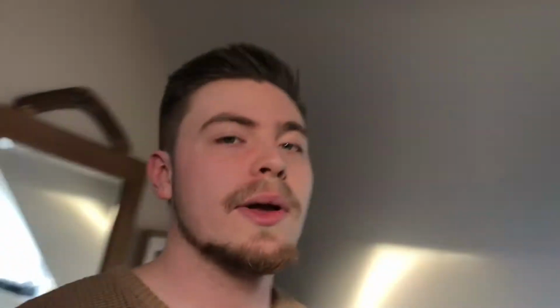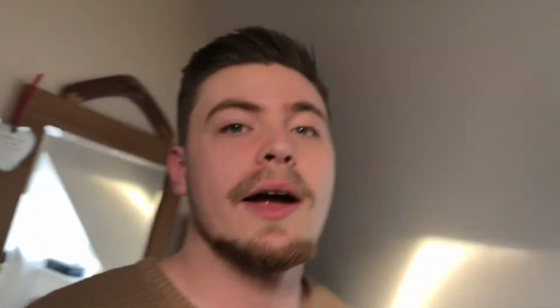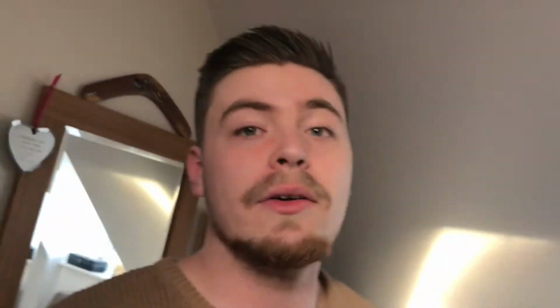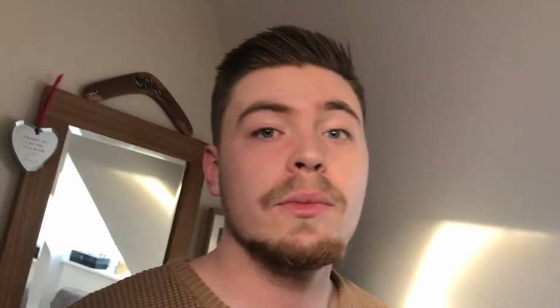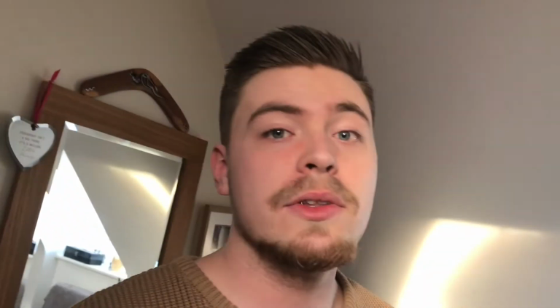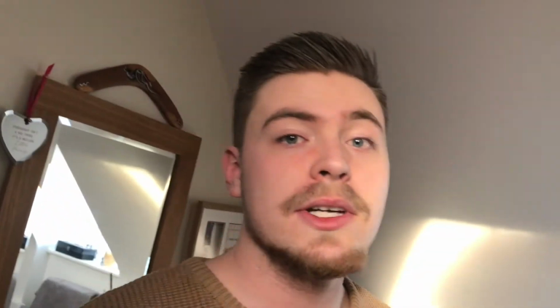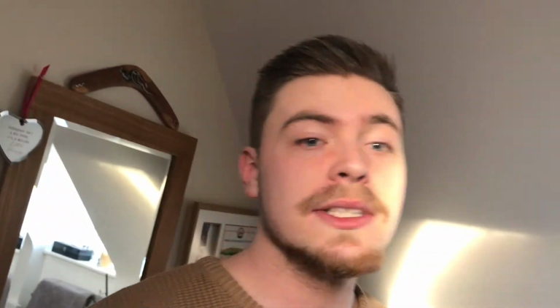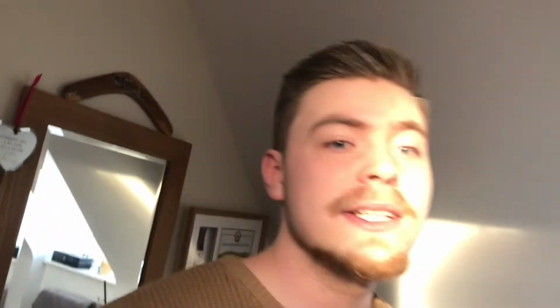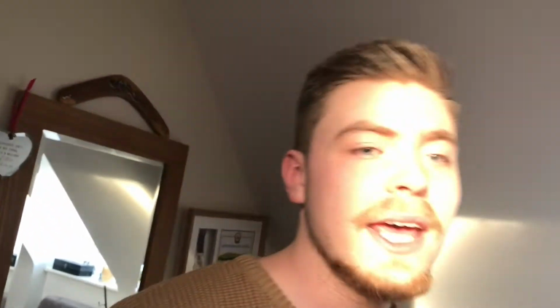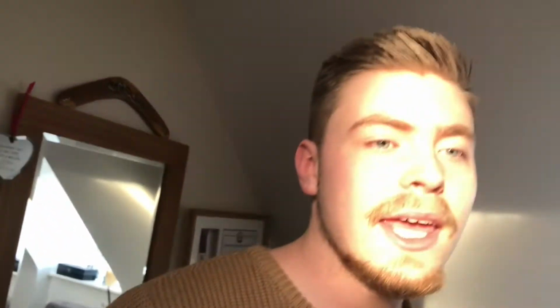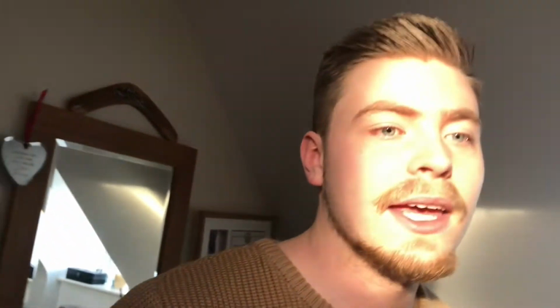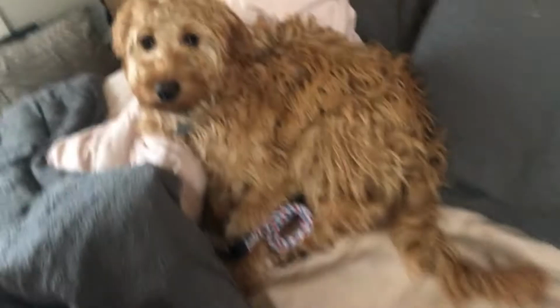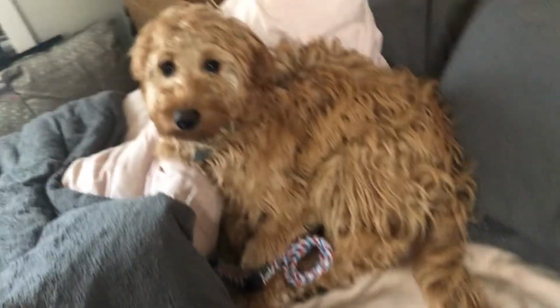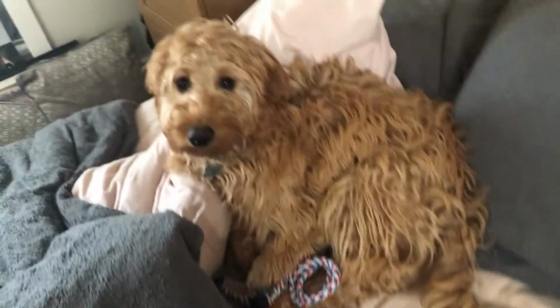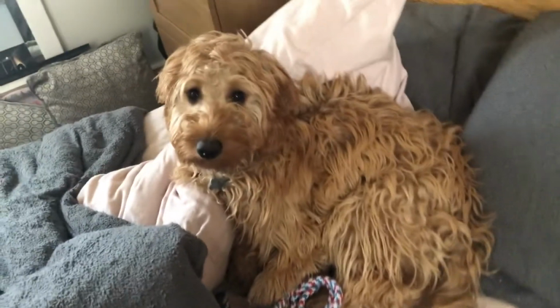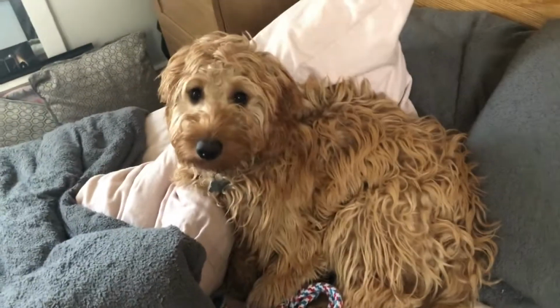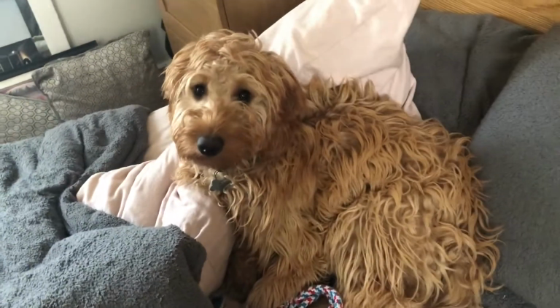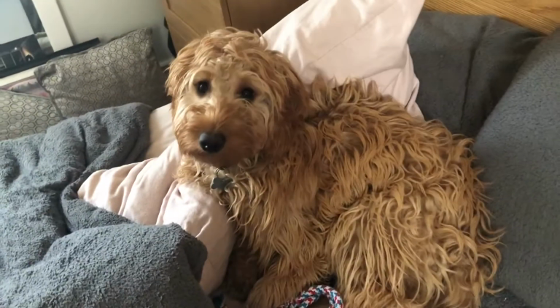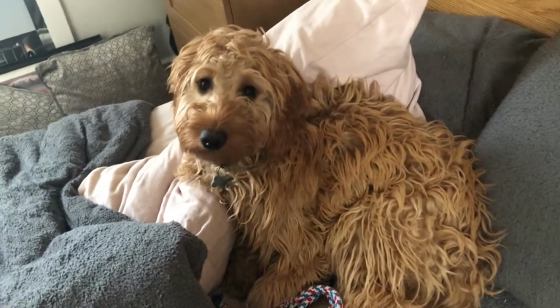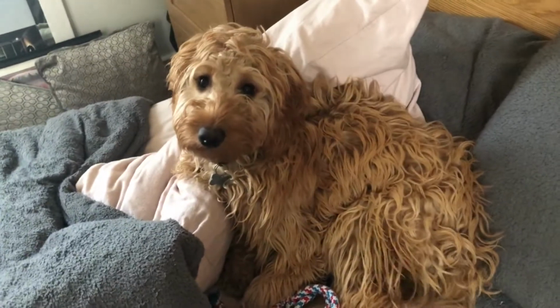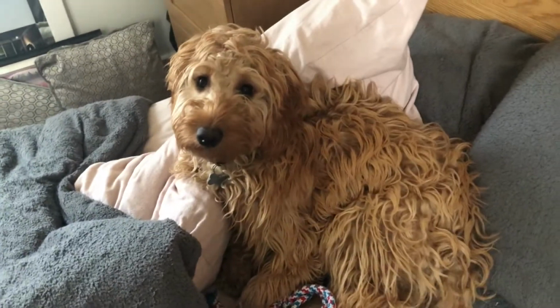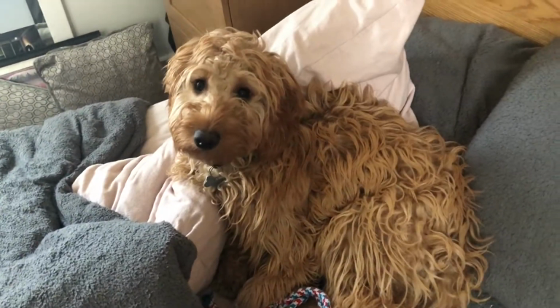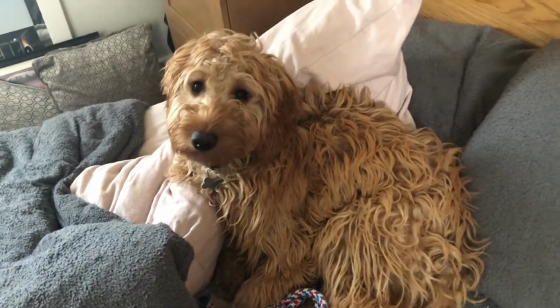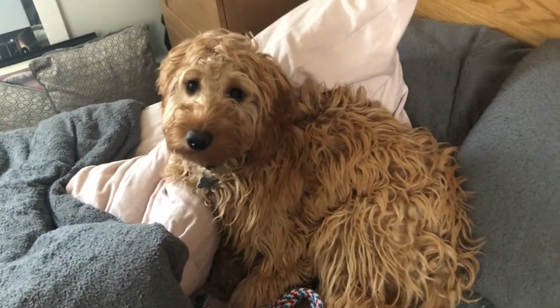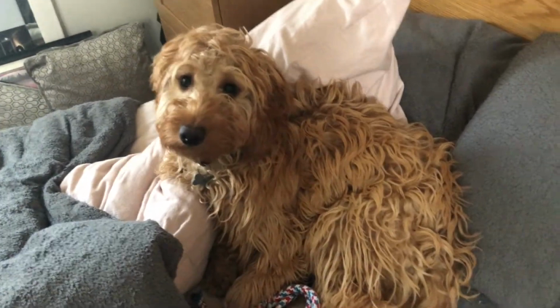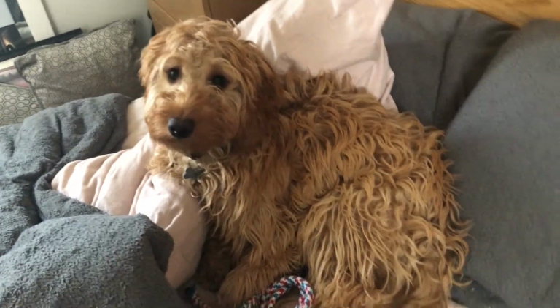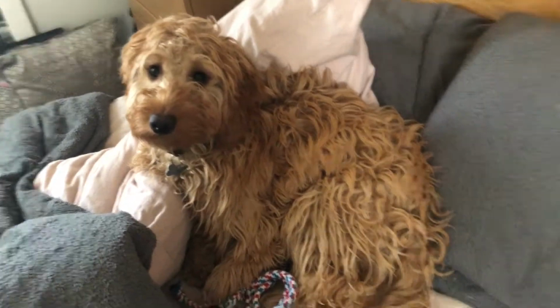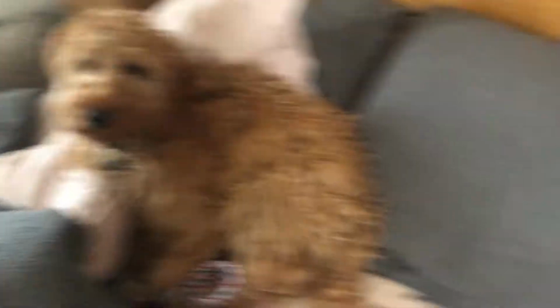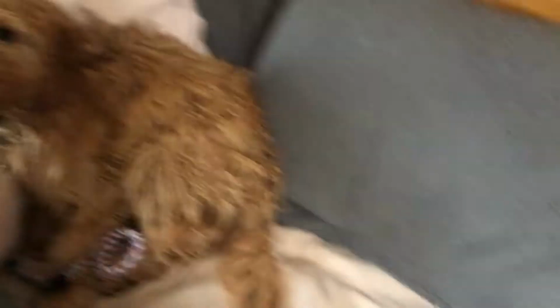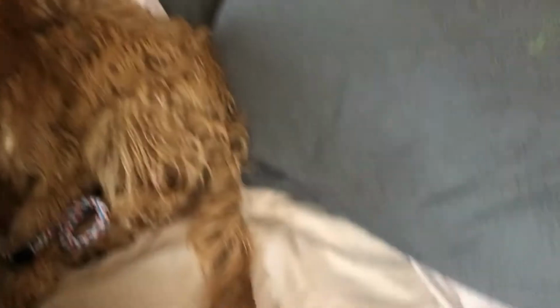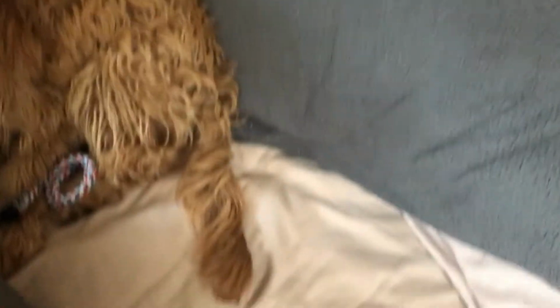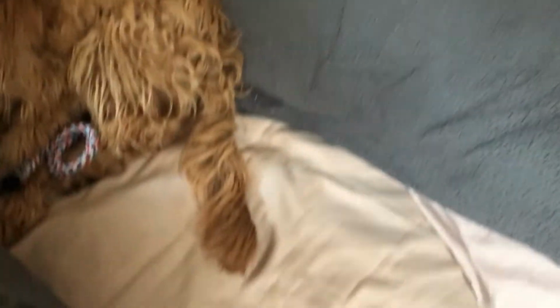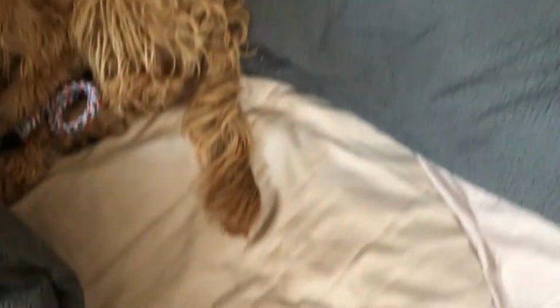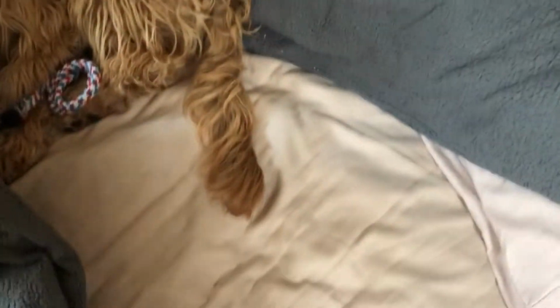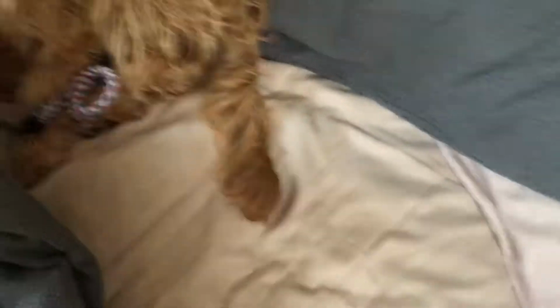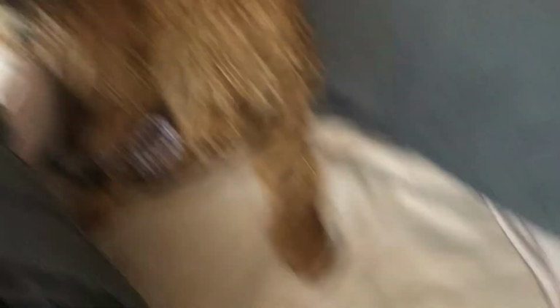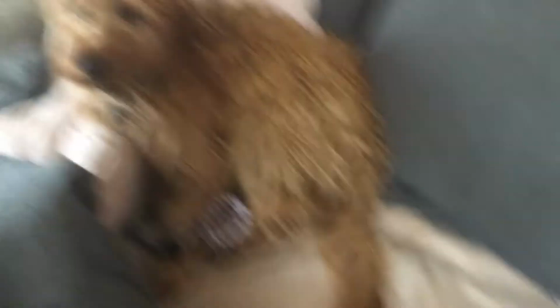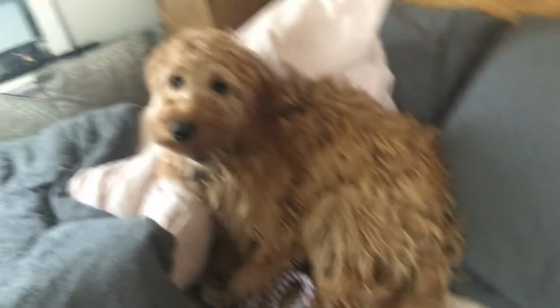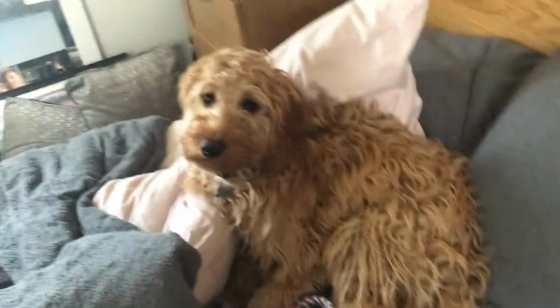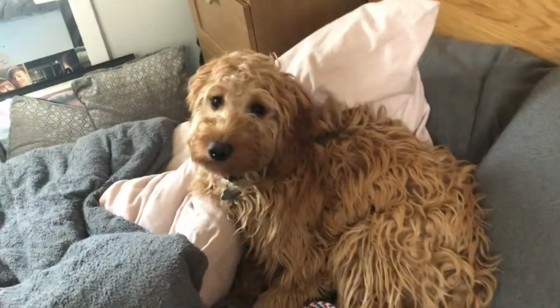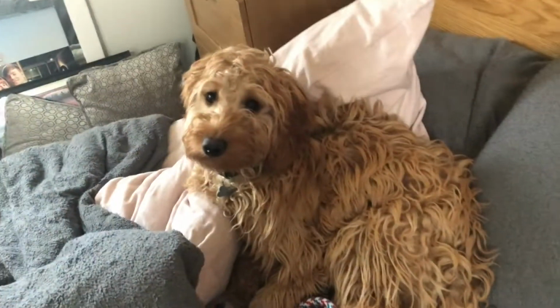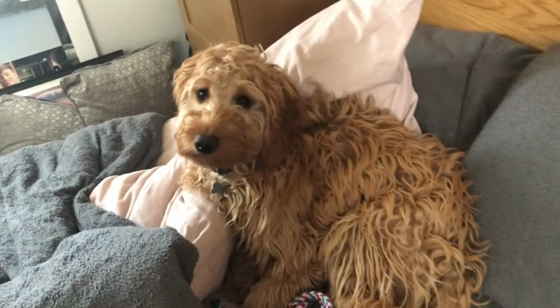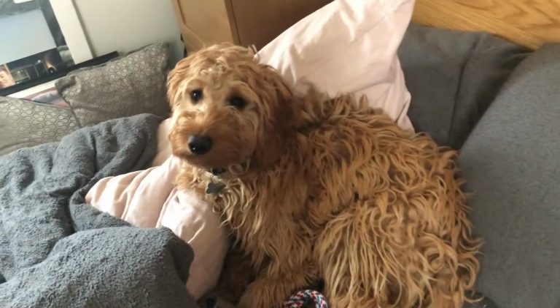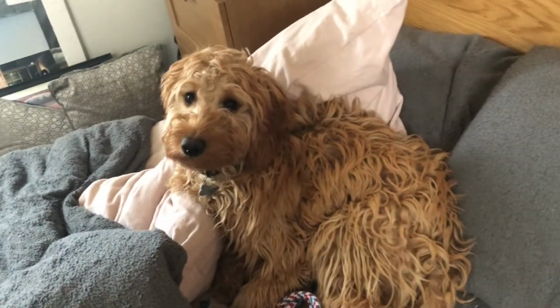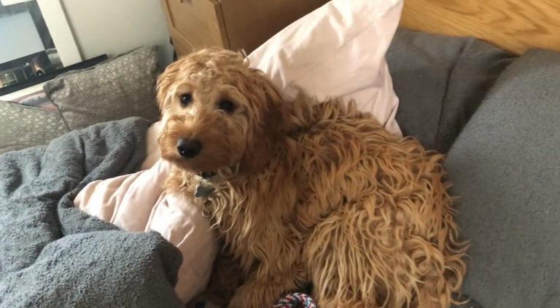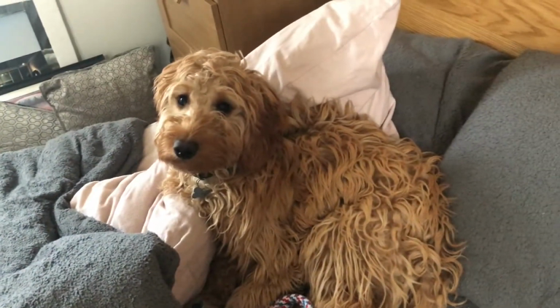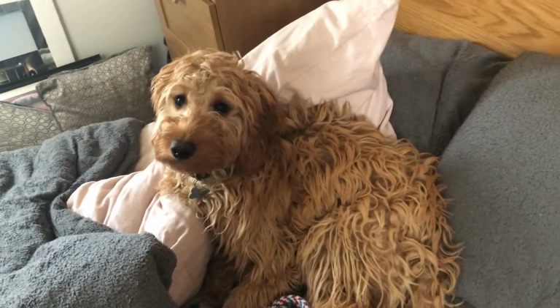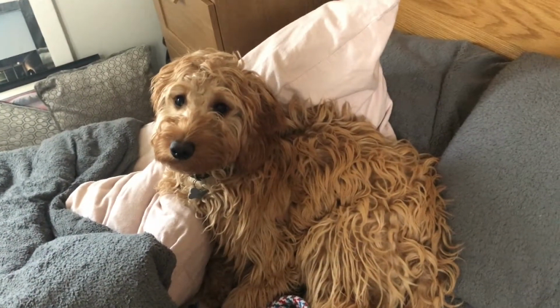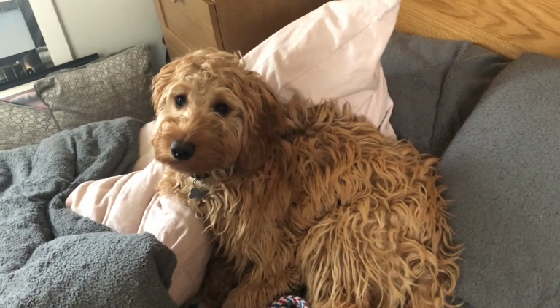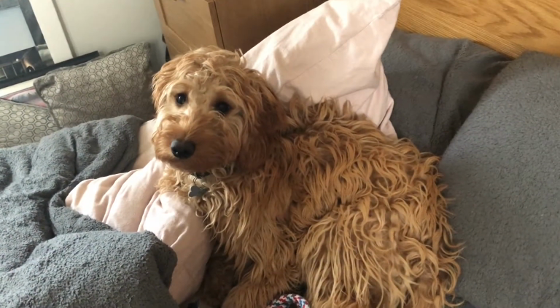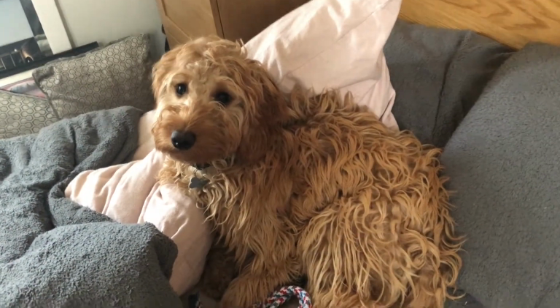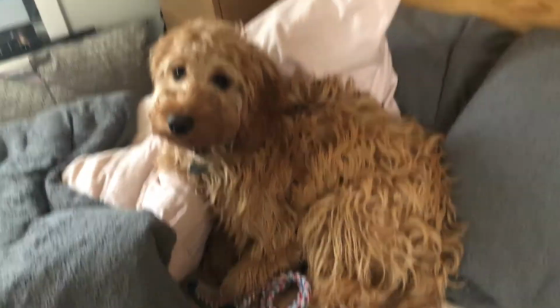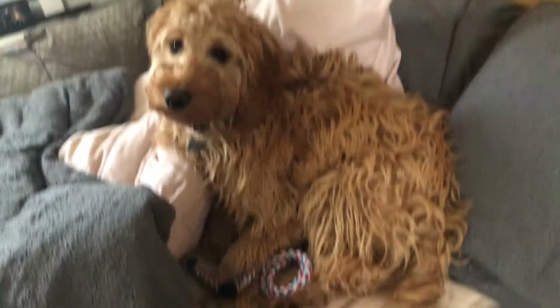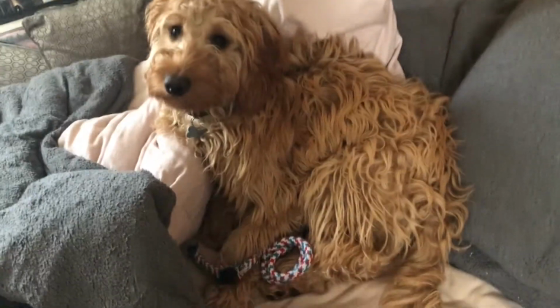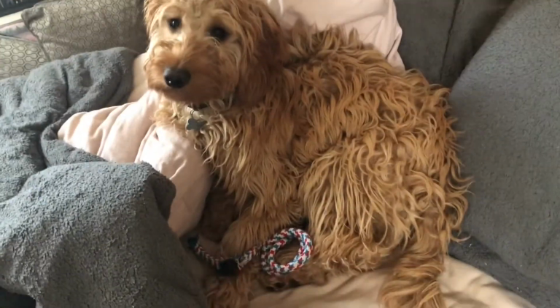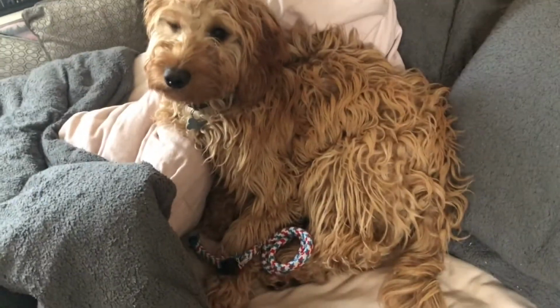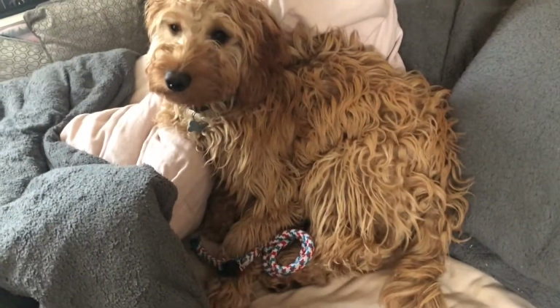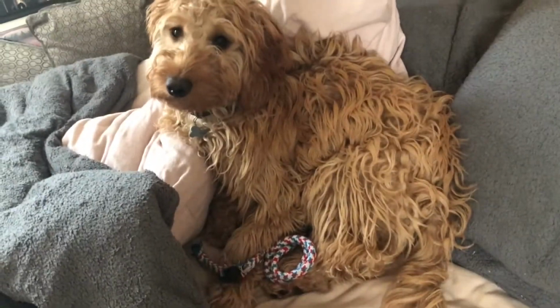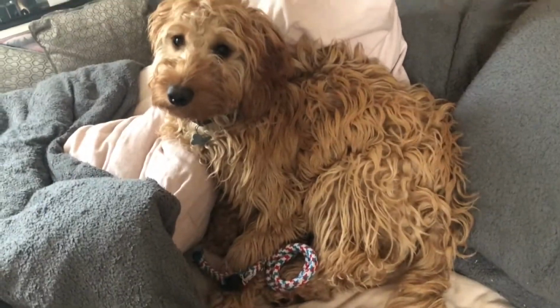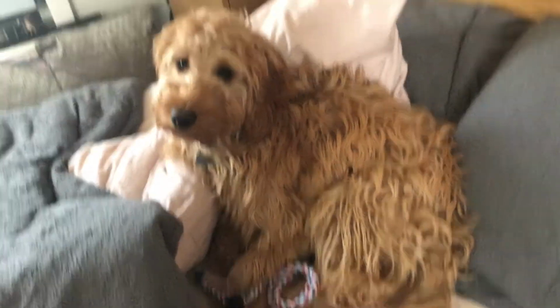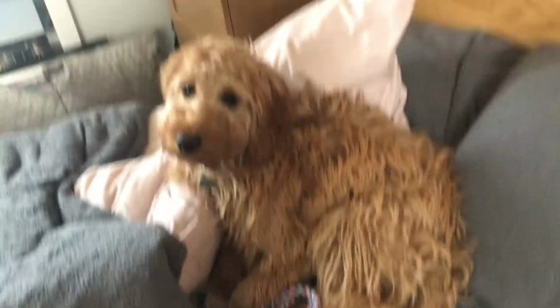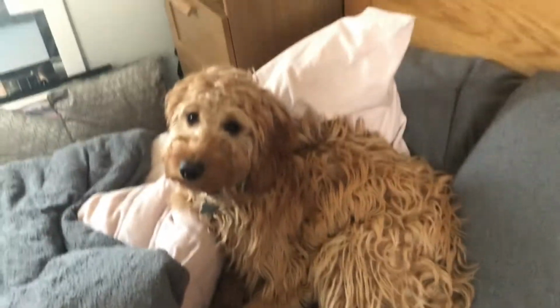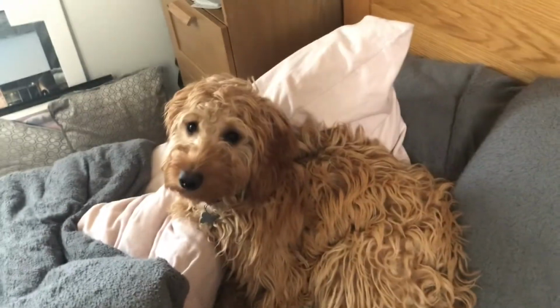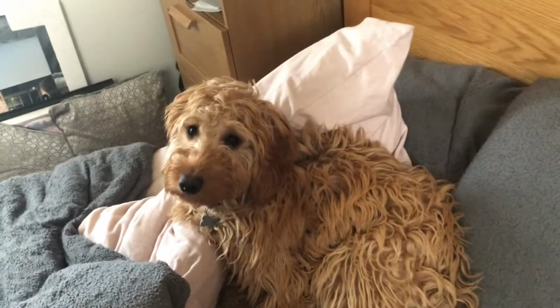Carrying on with the rest of the day — puppy update: he's still a dog, looking scruffy again.